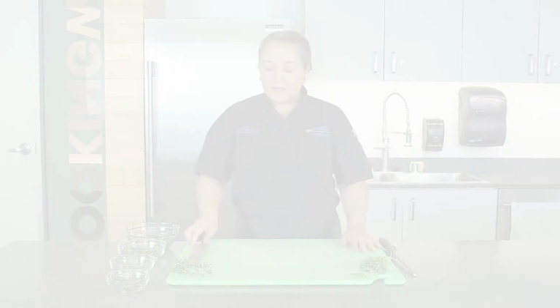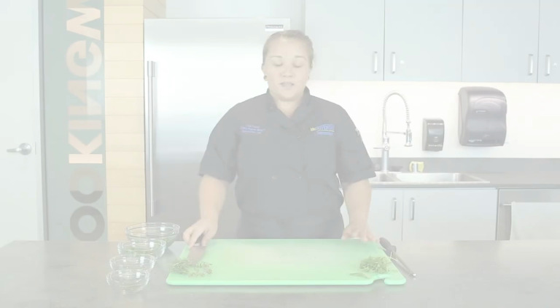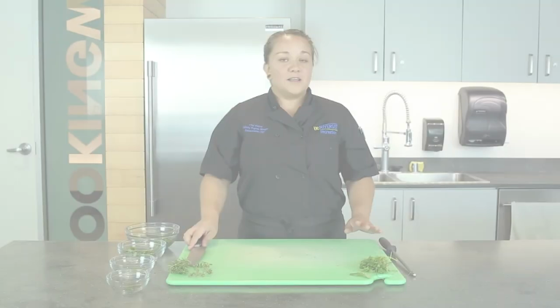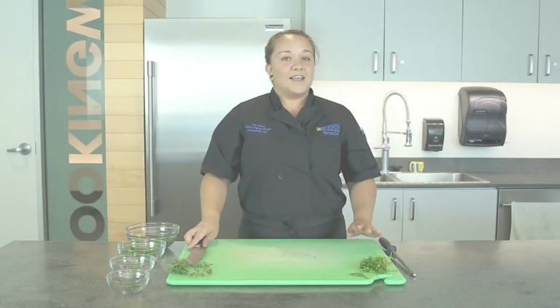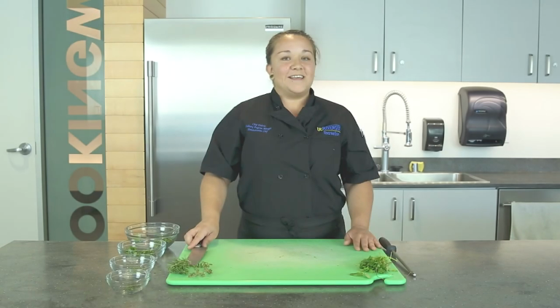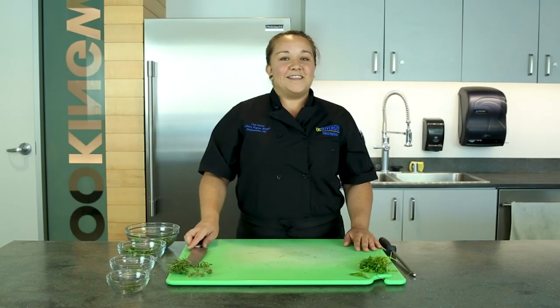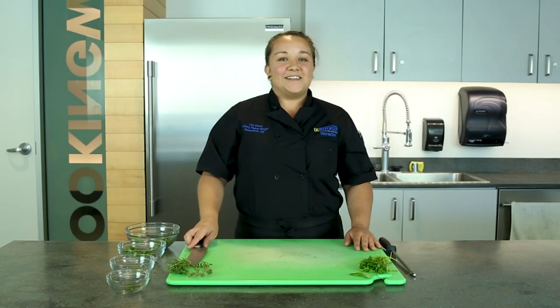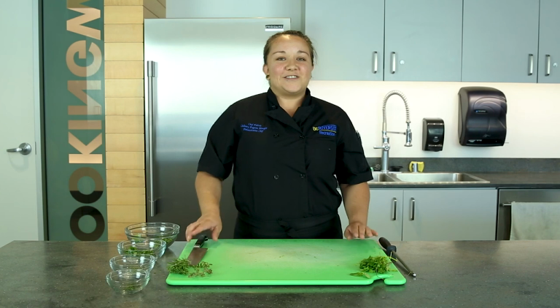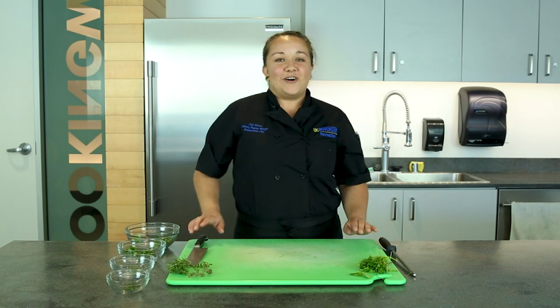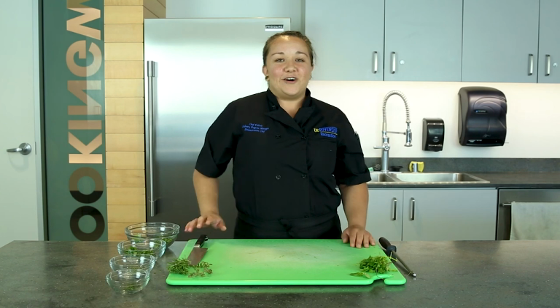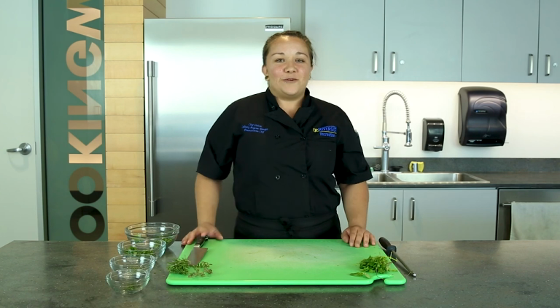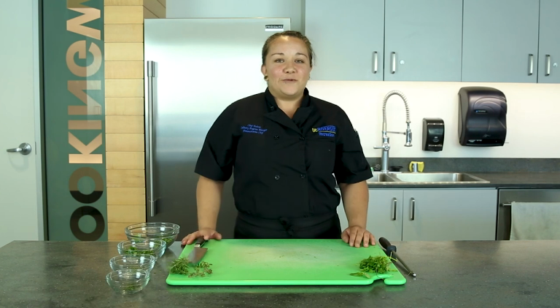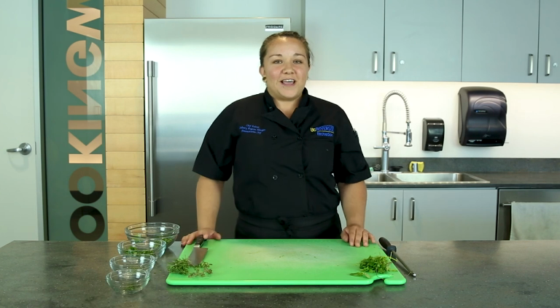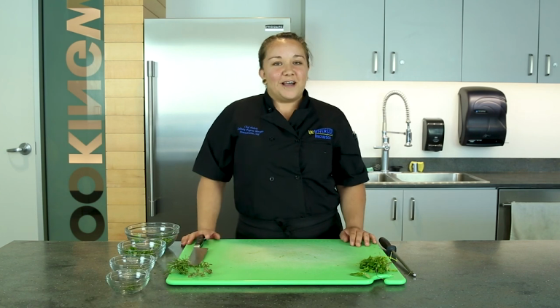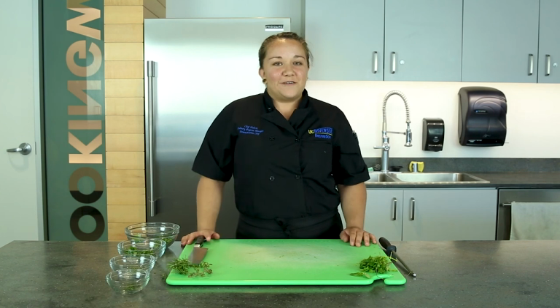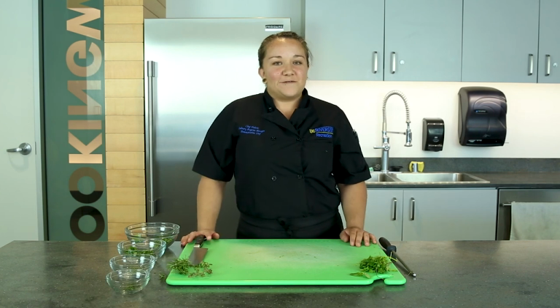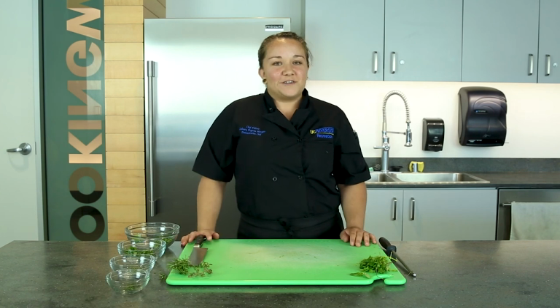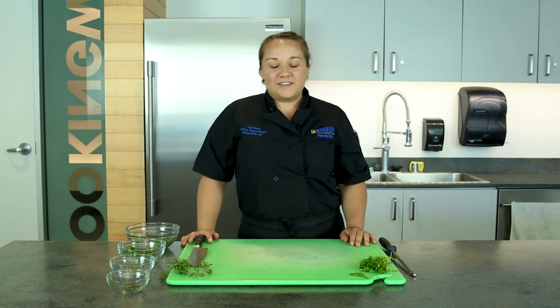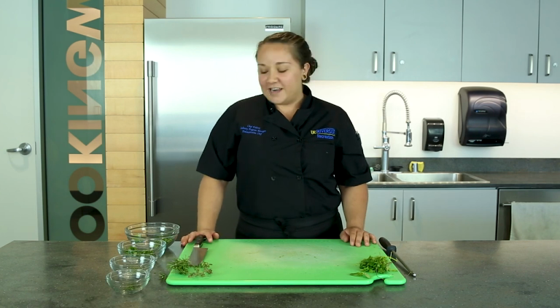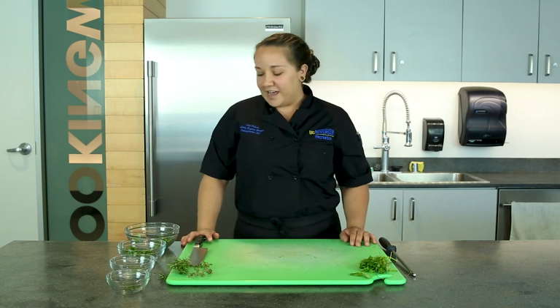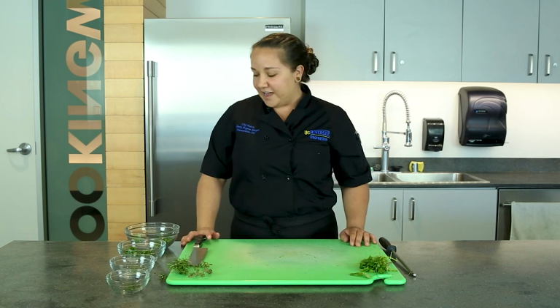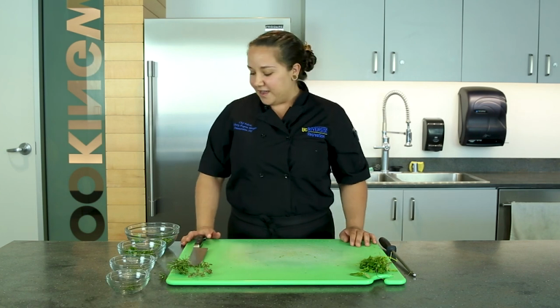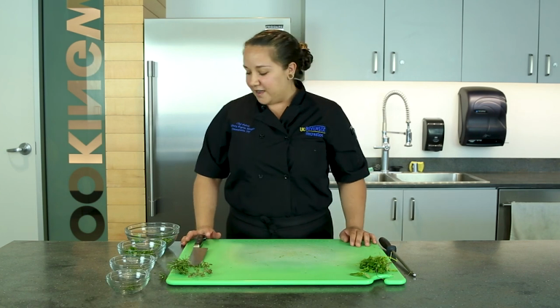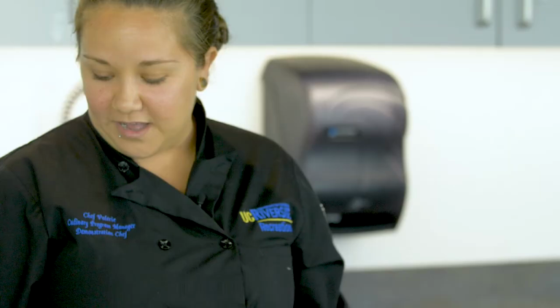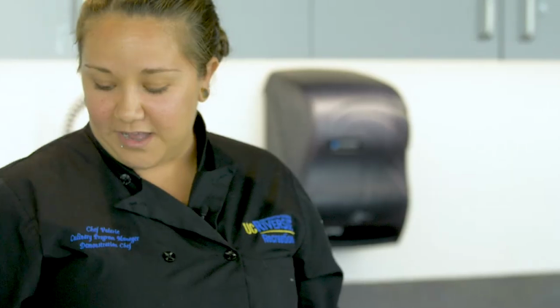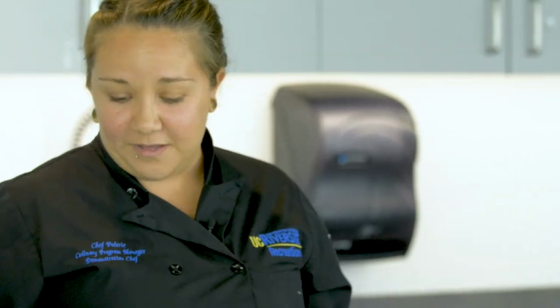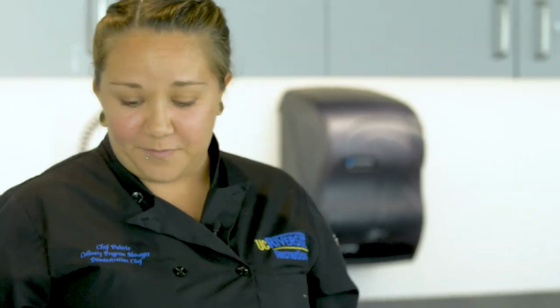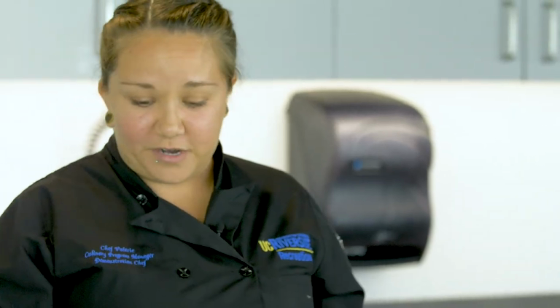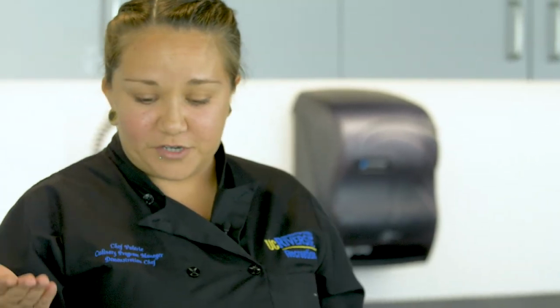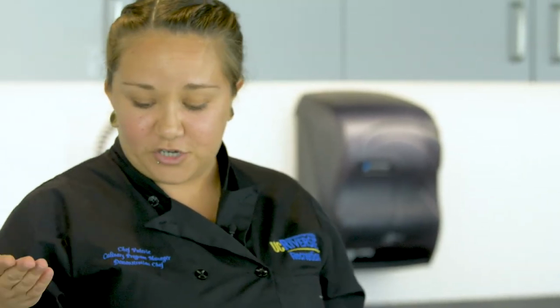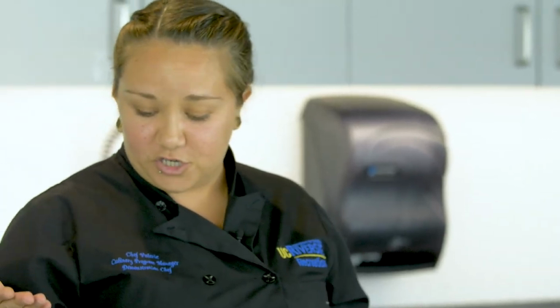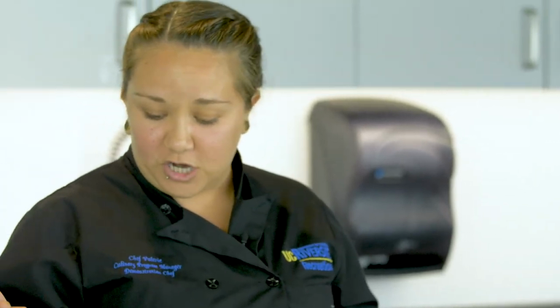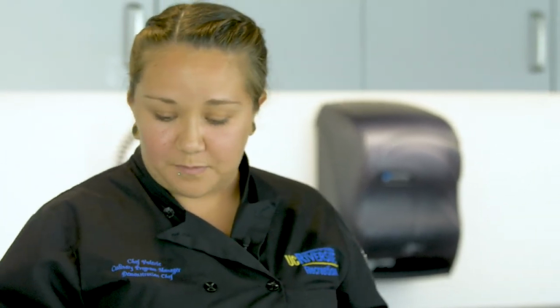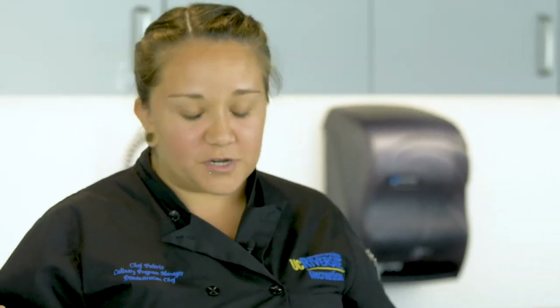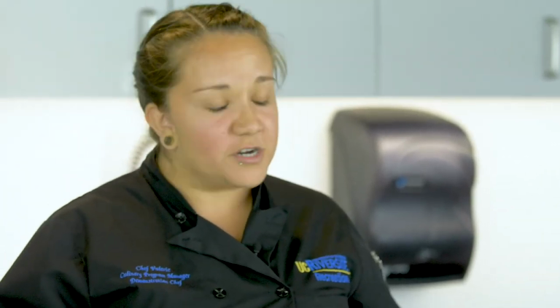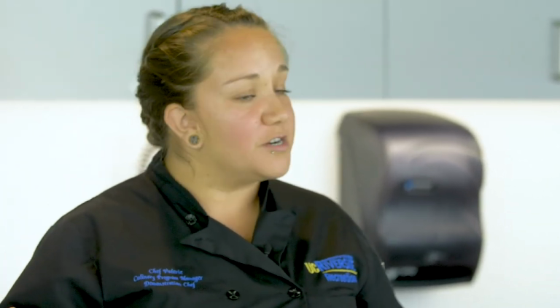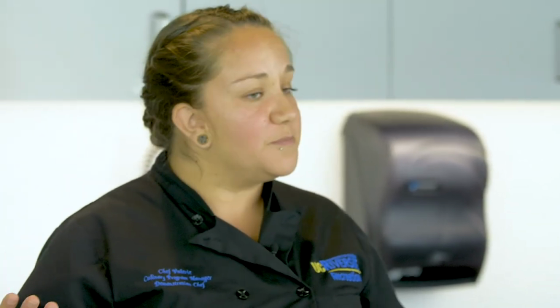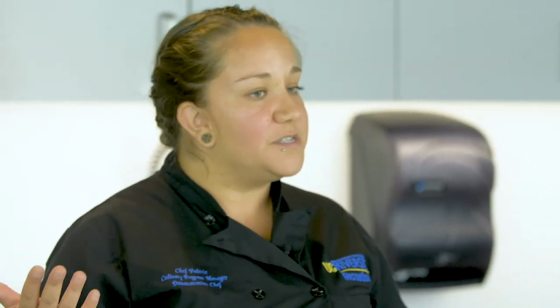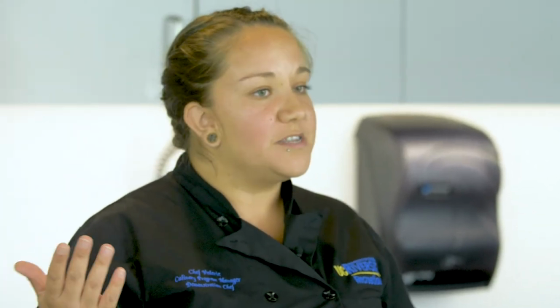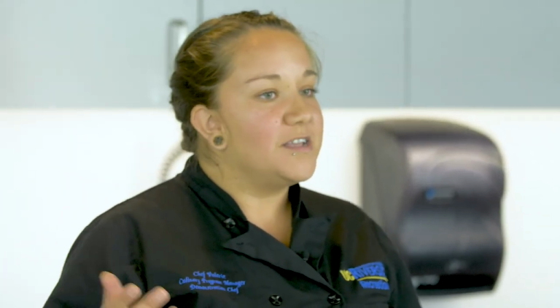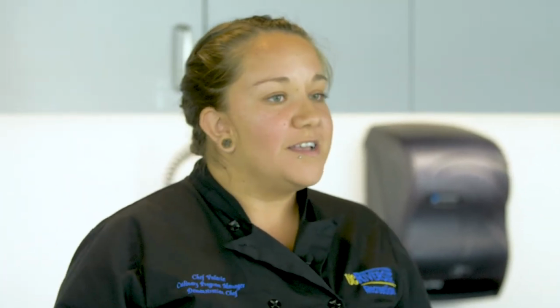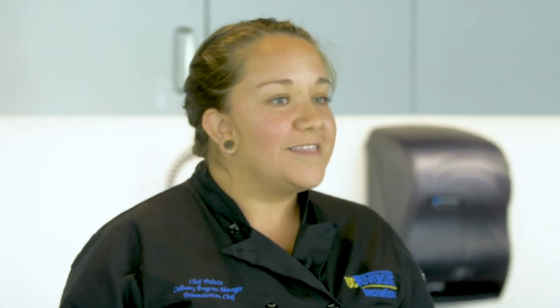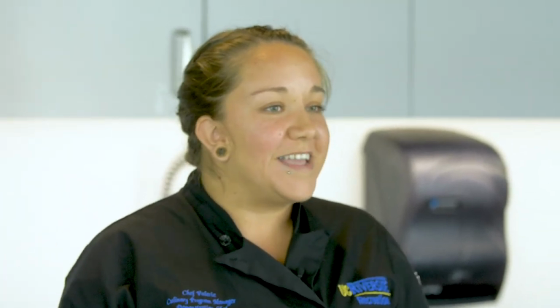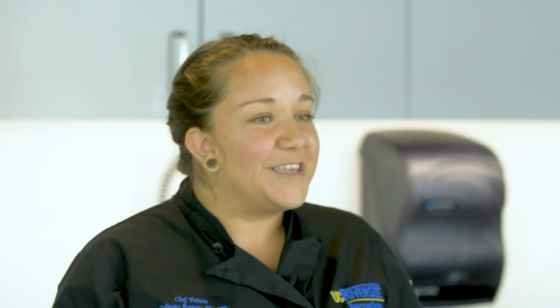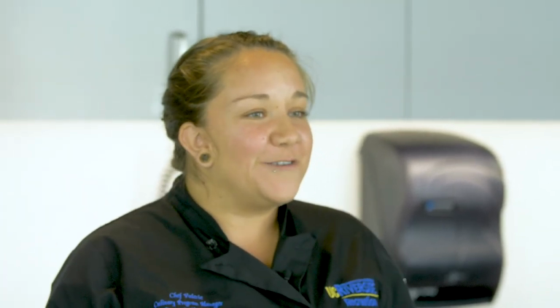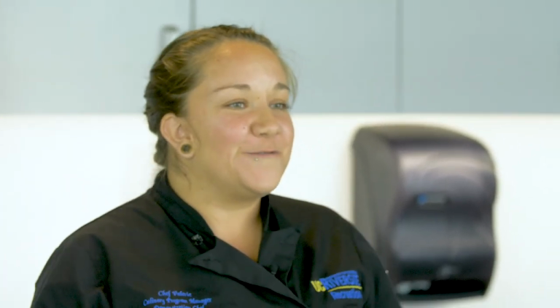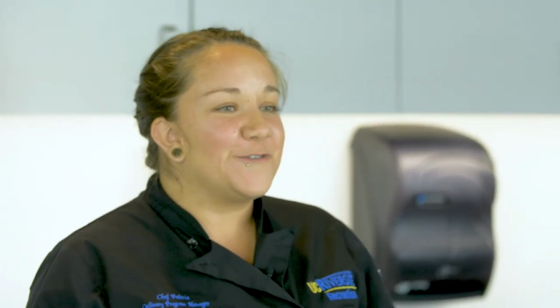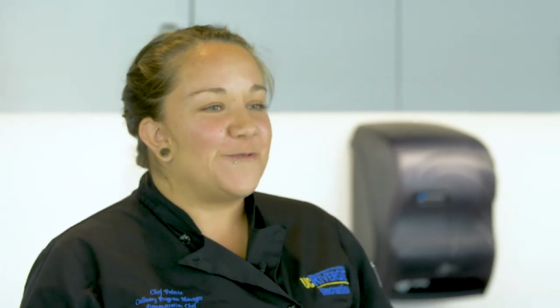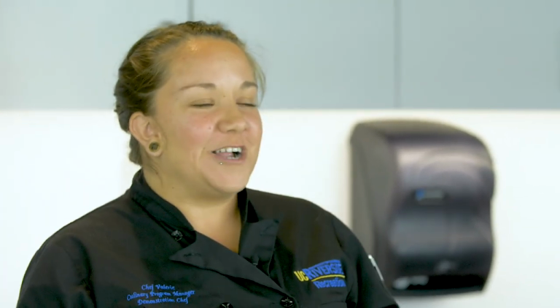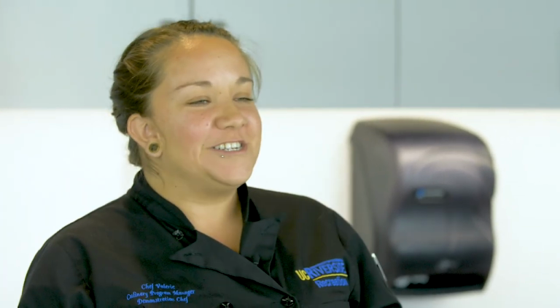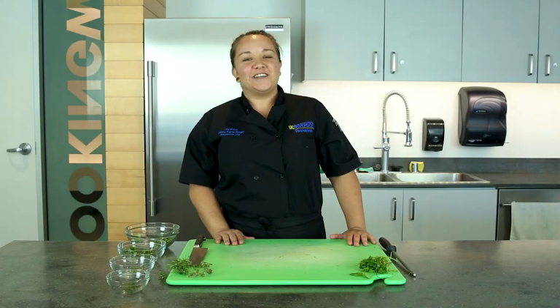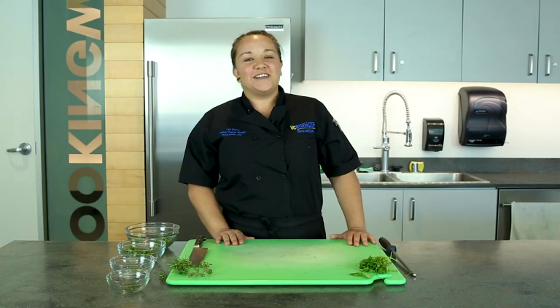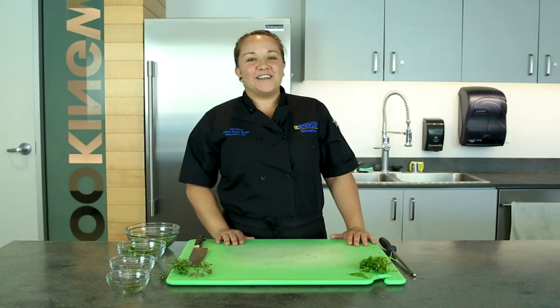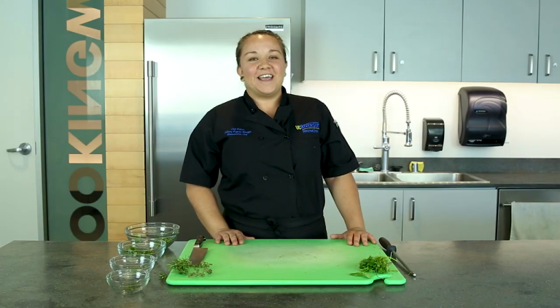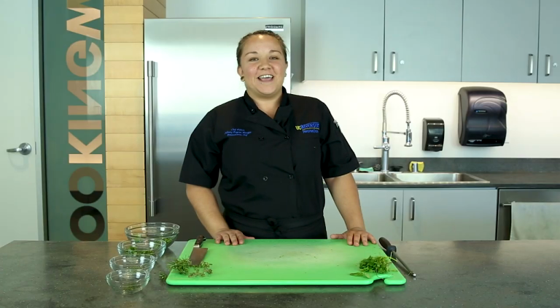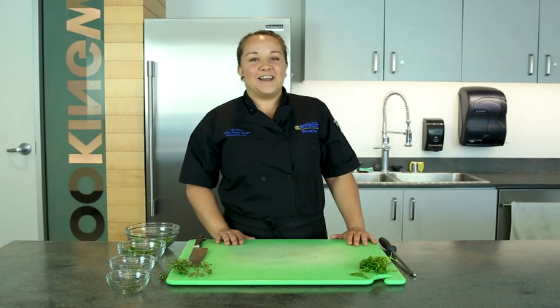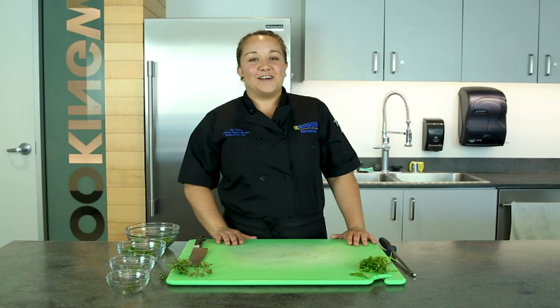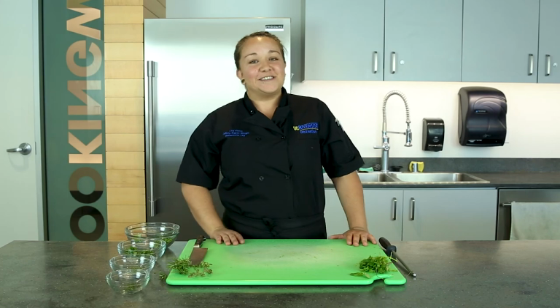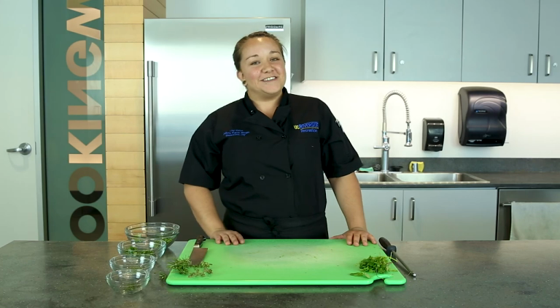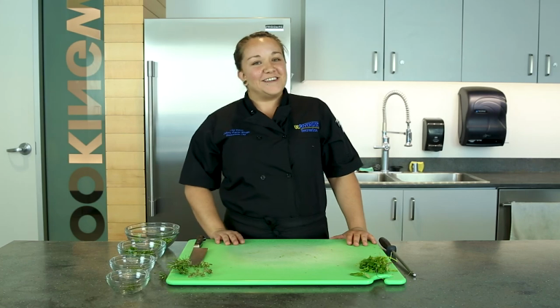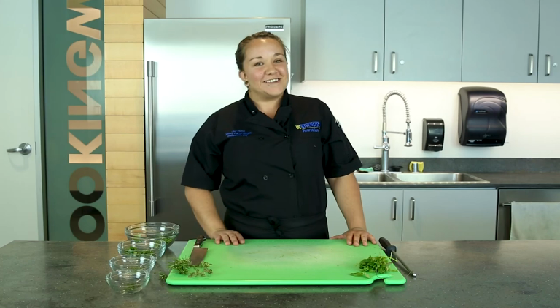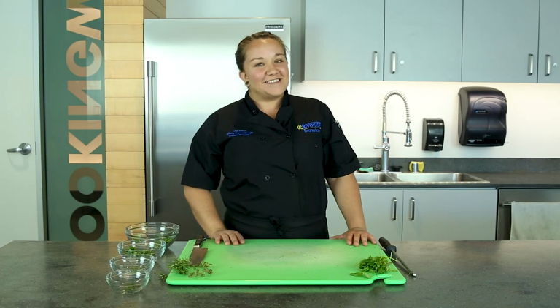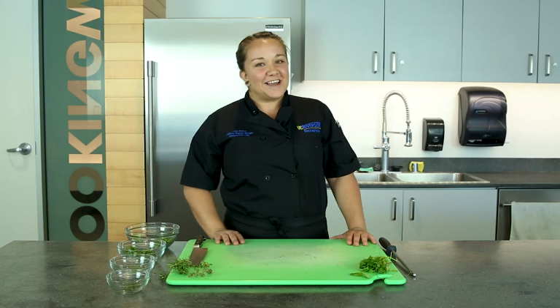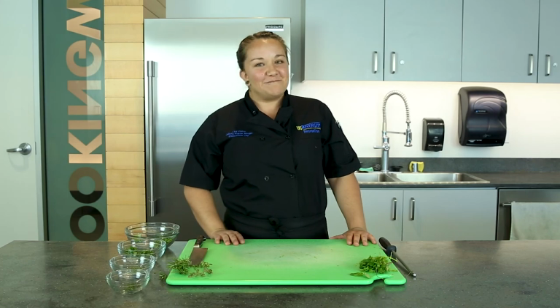And that's all we have for today. There's your chopped herbs. Thank you for watching and I'll see you next time.